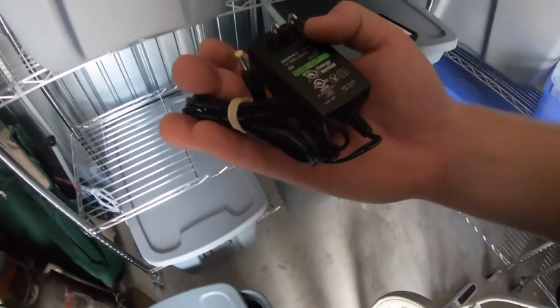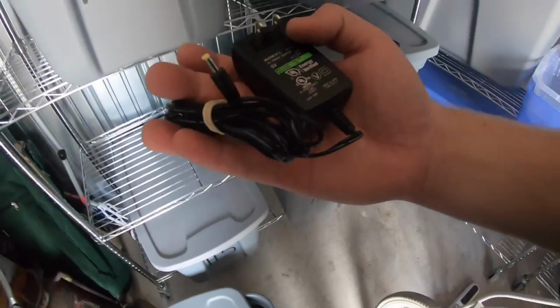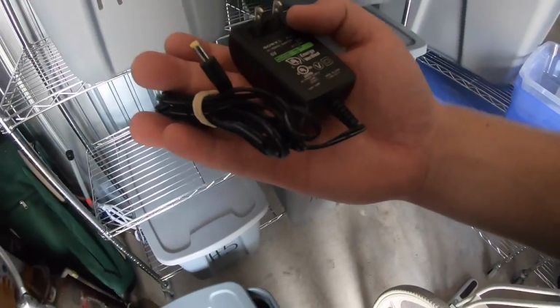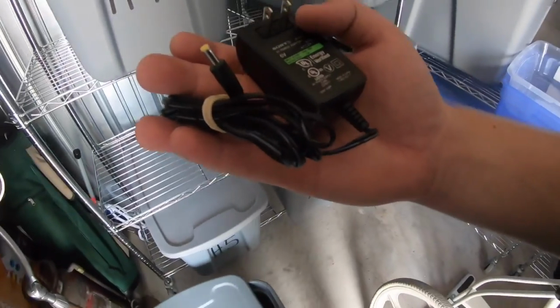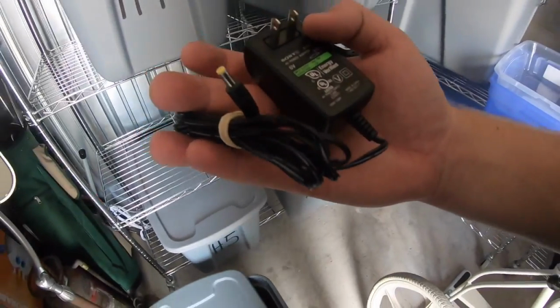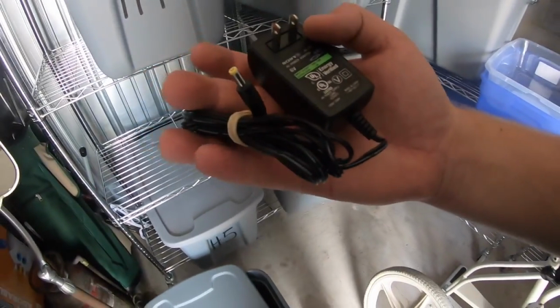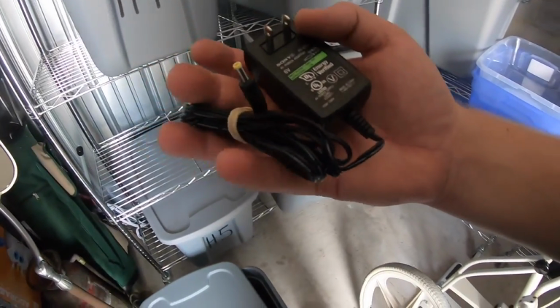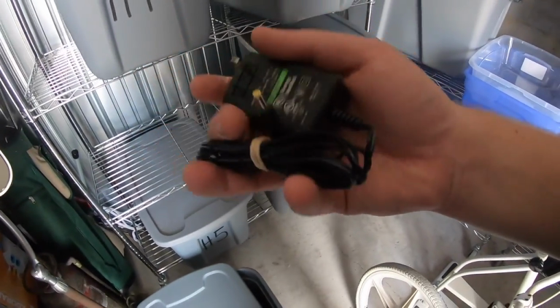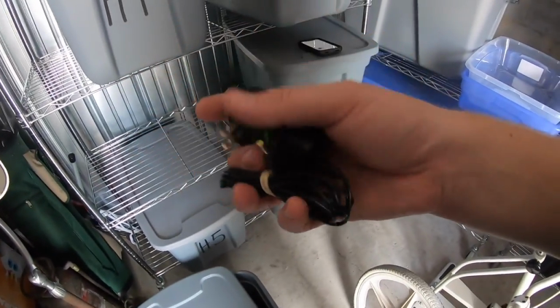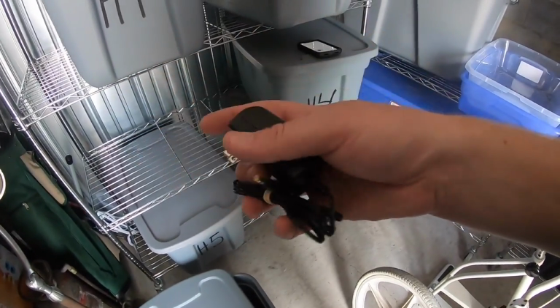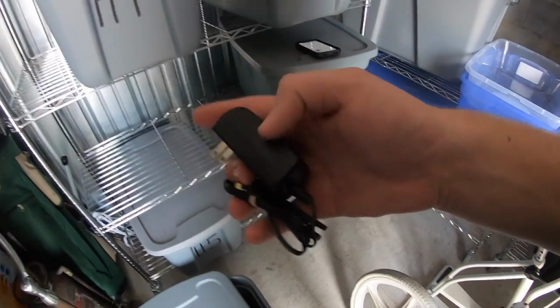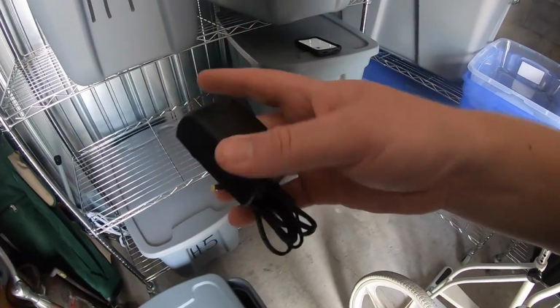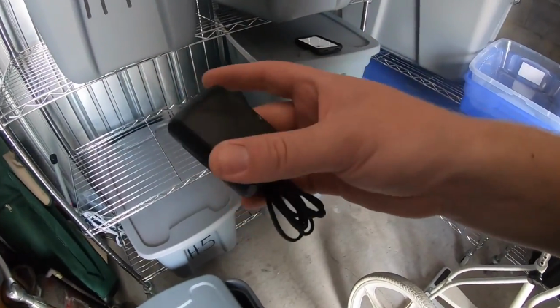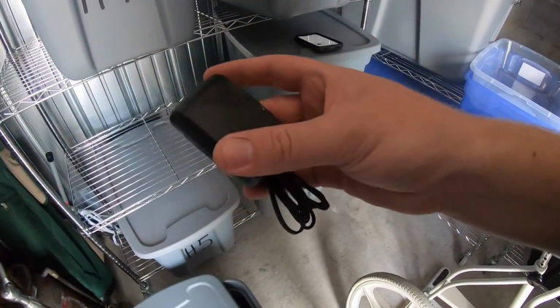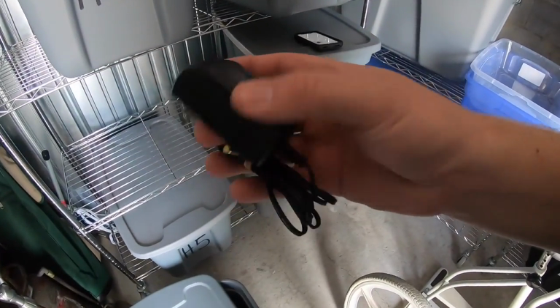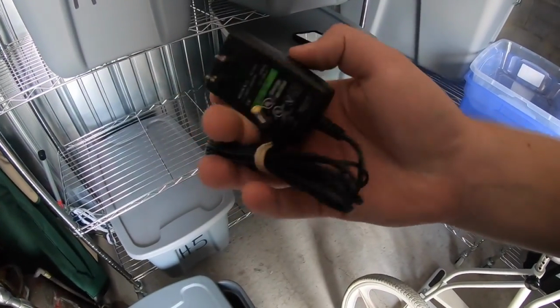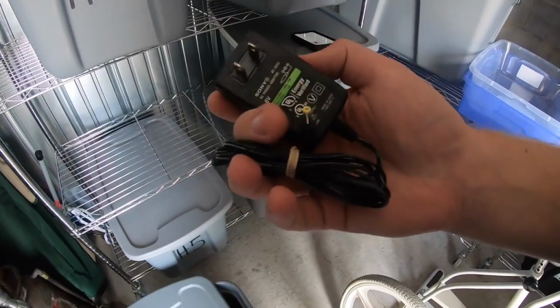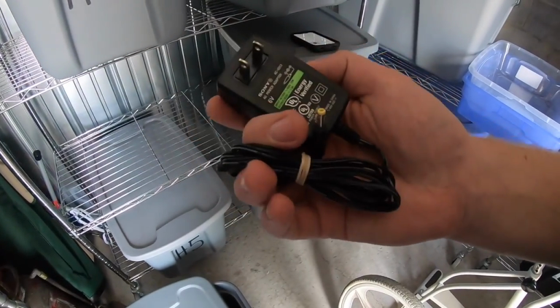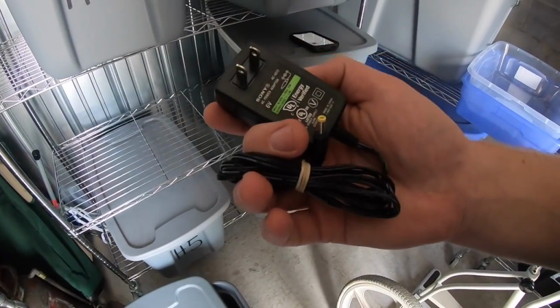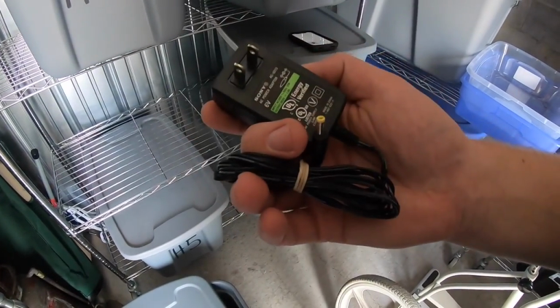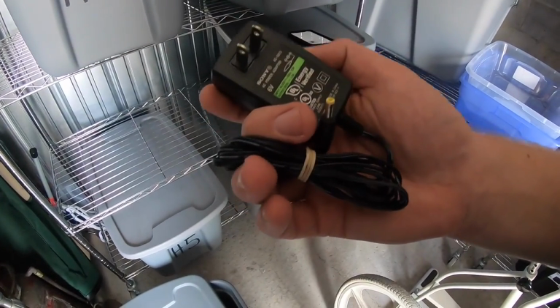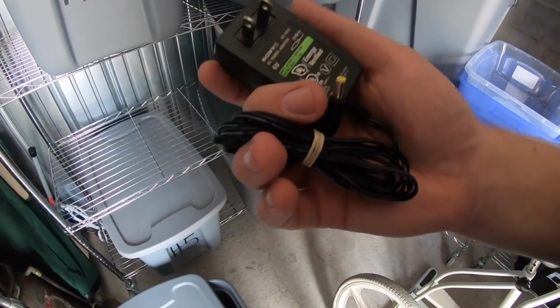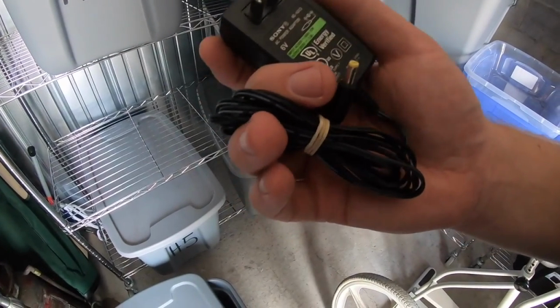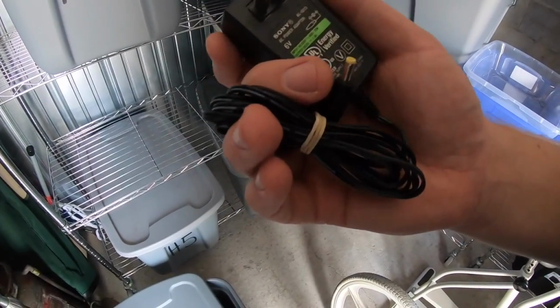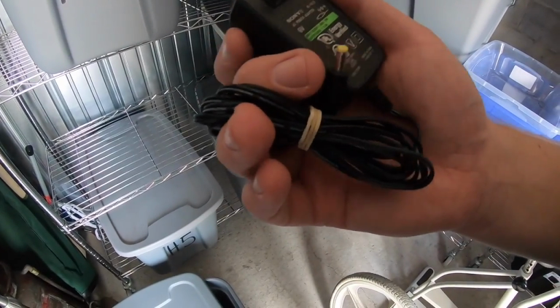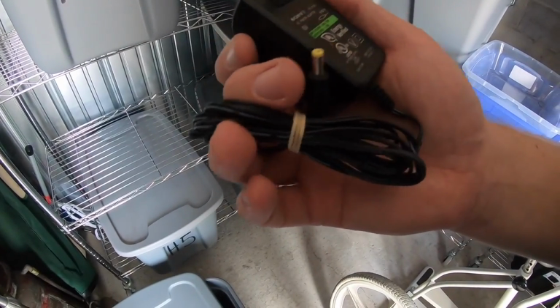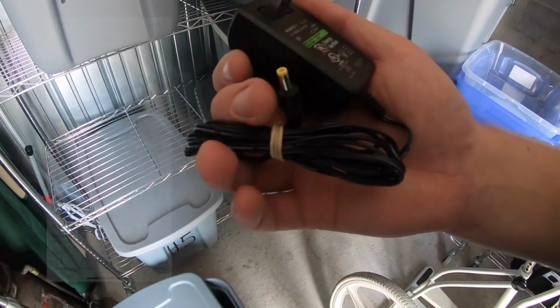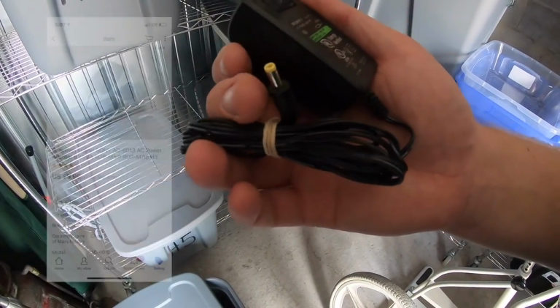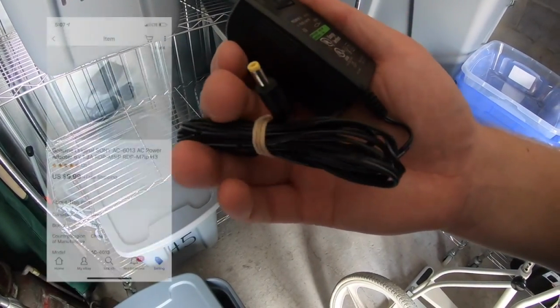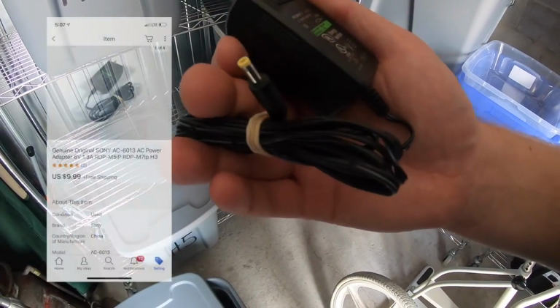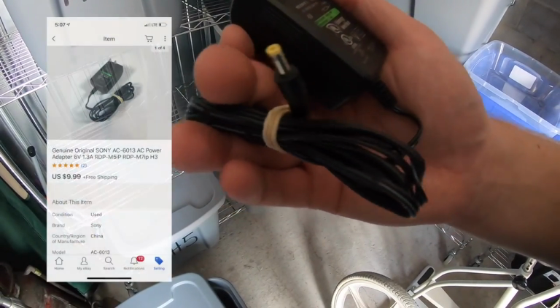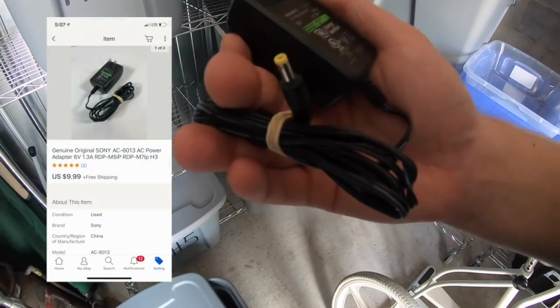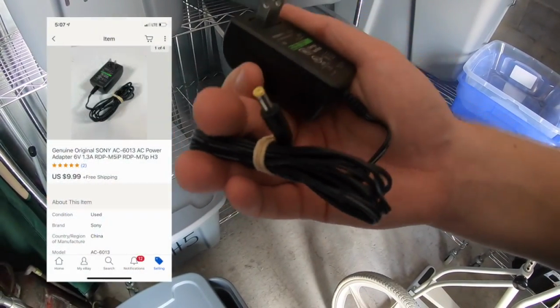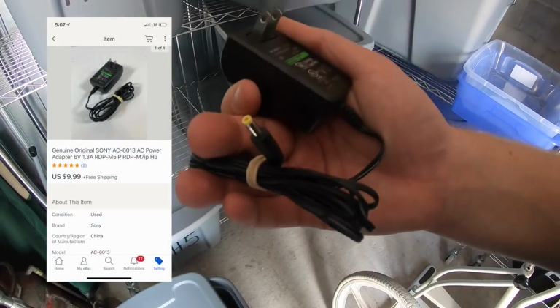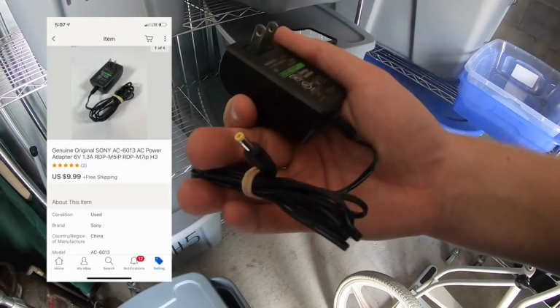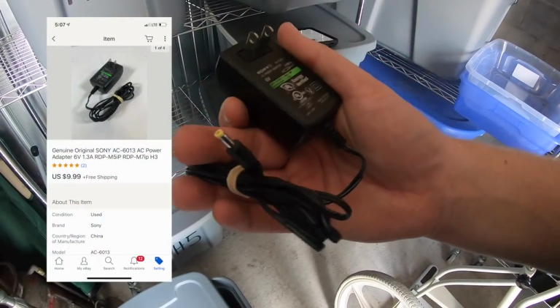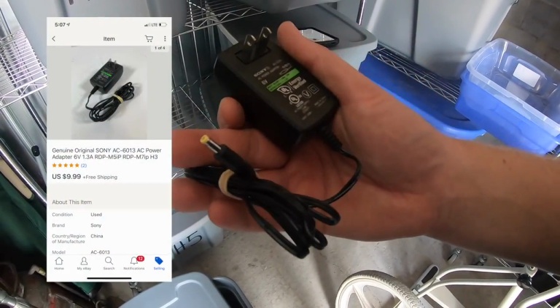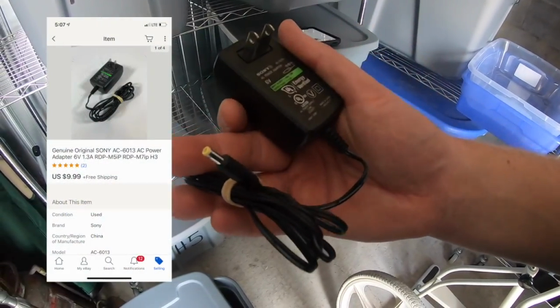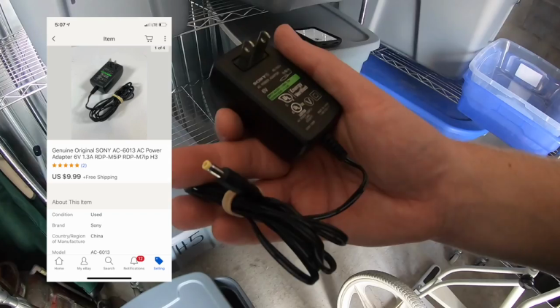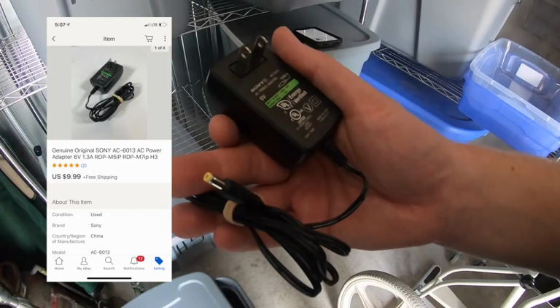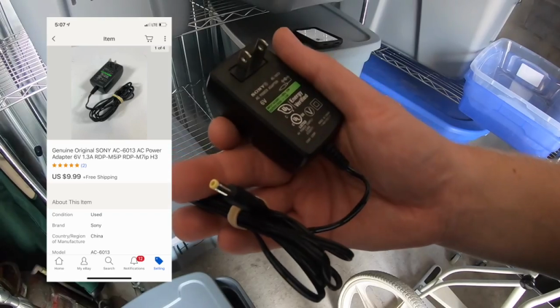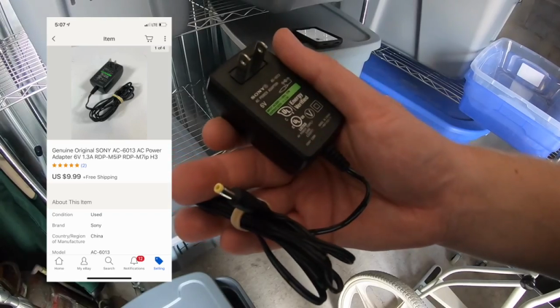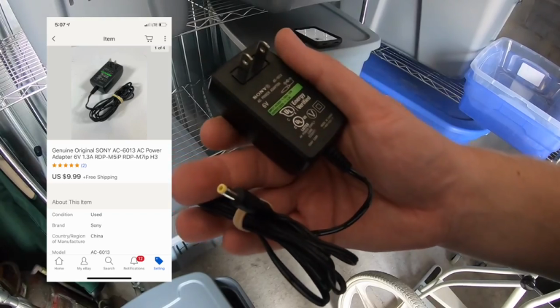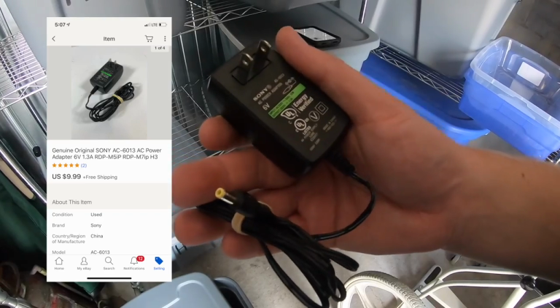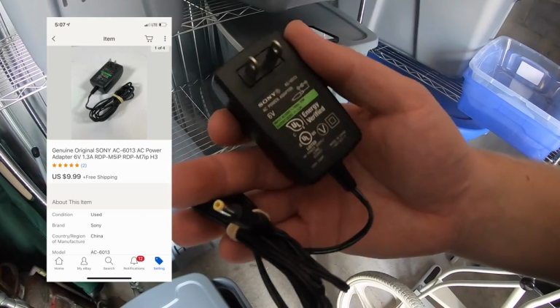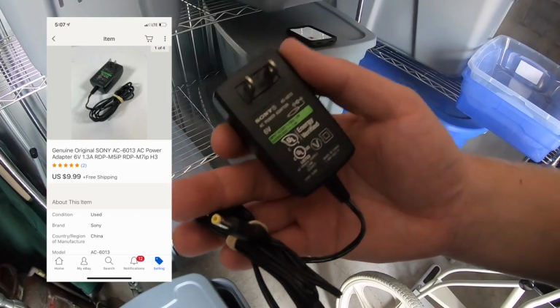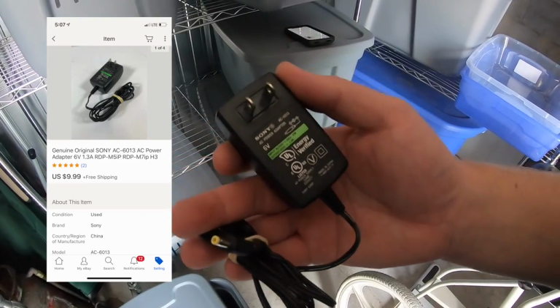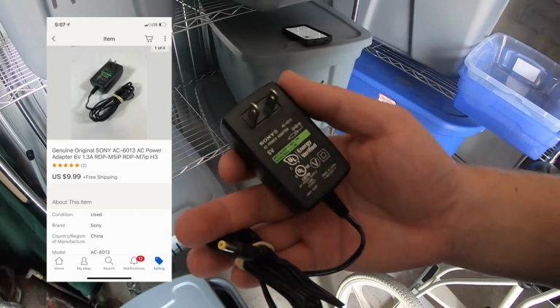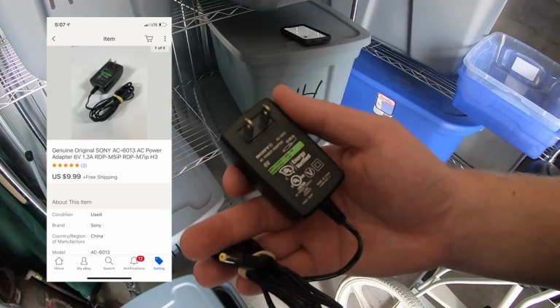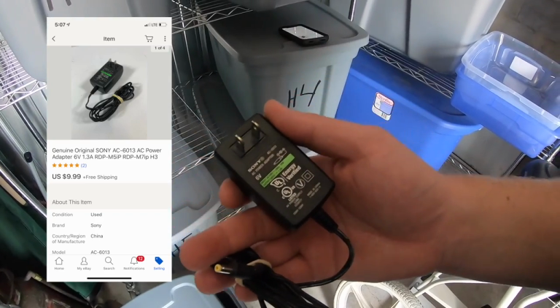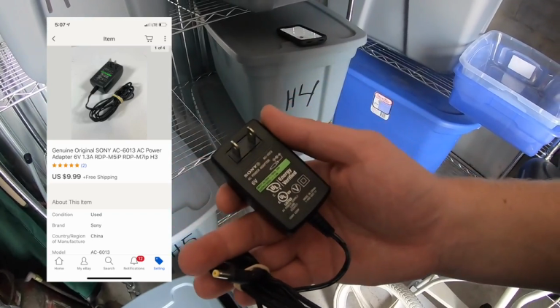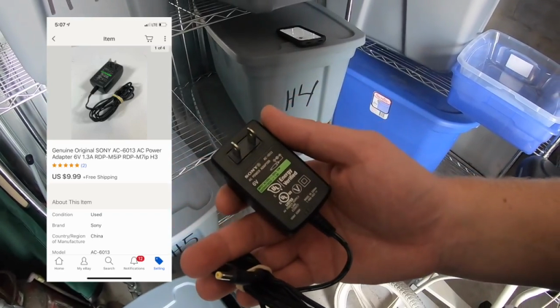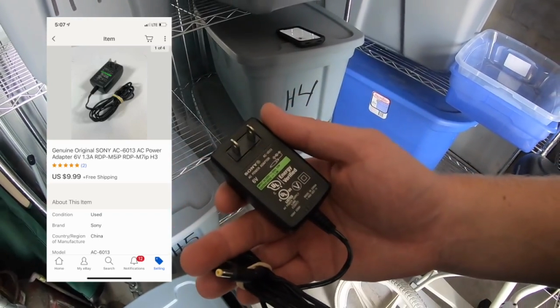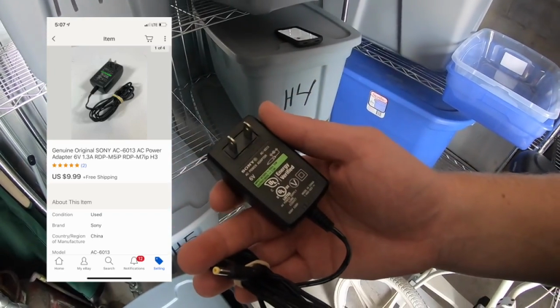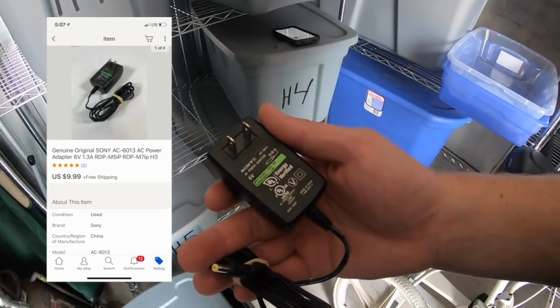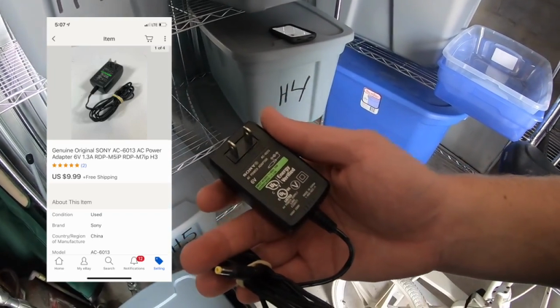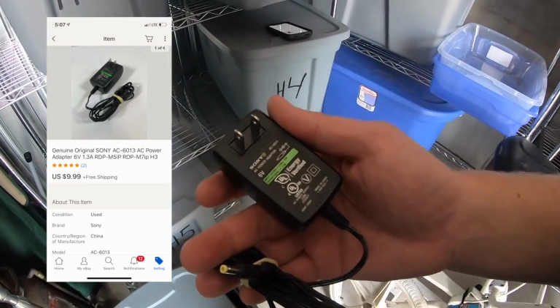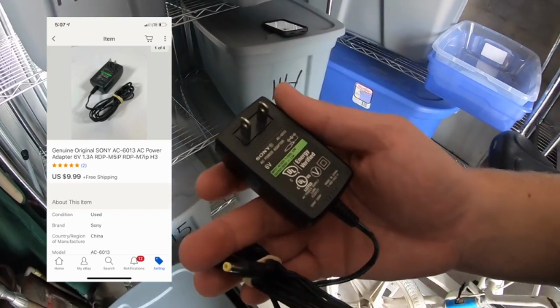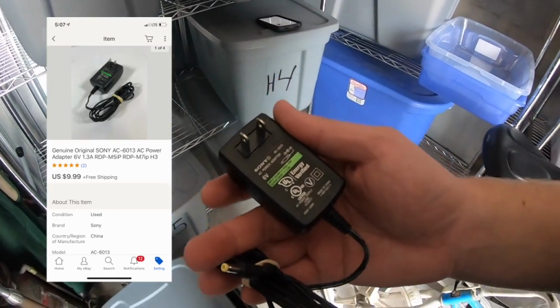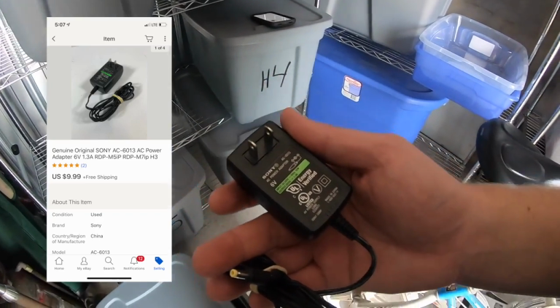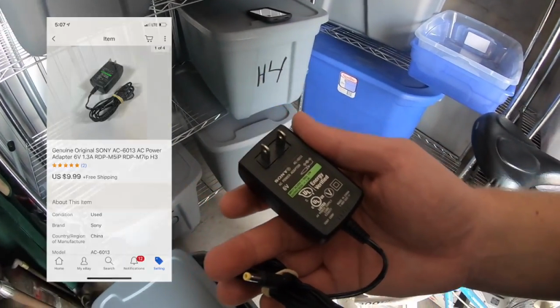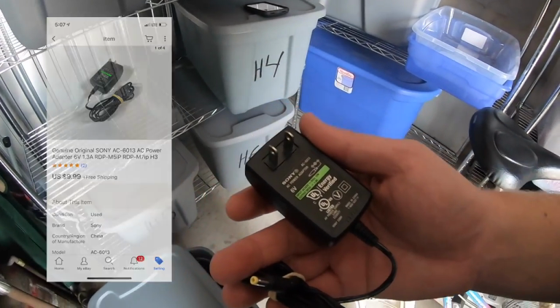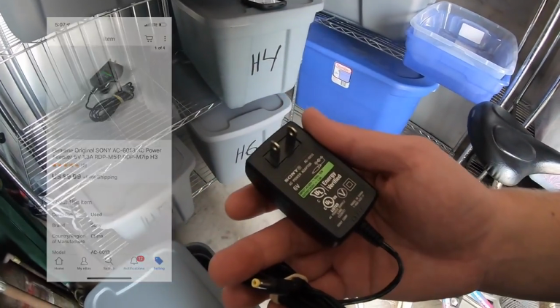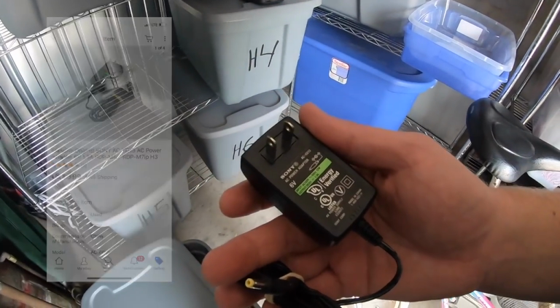Just pulling one thing out of the storage unit today that's sold — a Sony Power Adapter. Got it for $0.50 at a garage sale, sold for $9.99 free shipping.